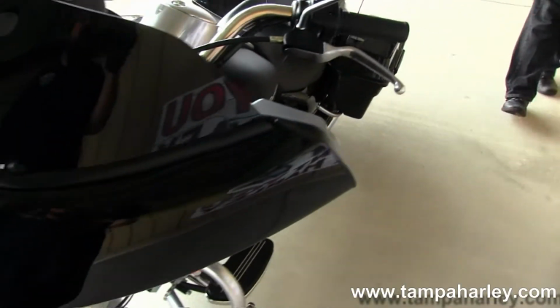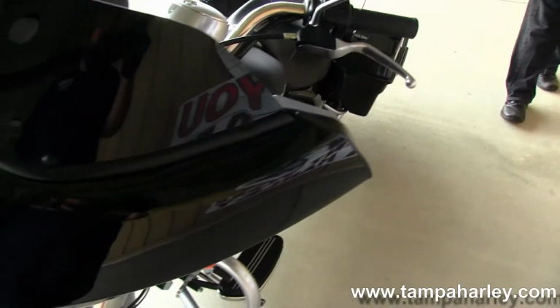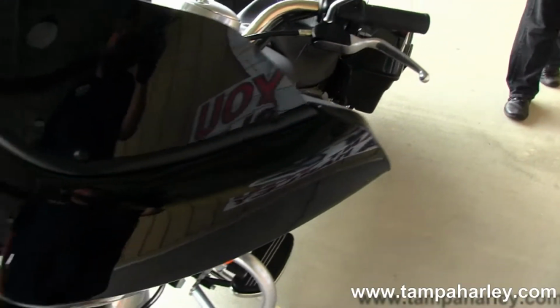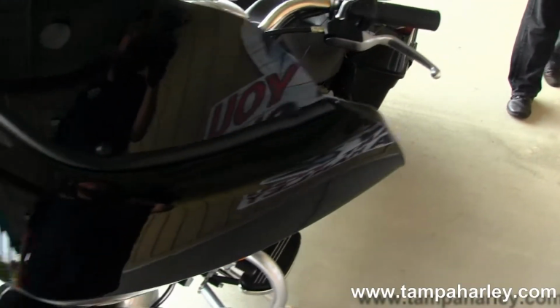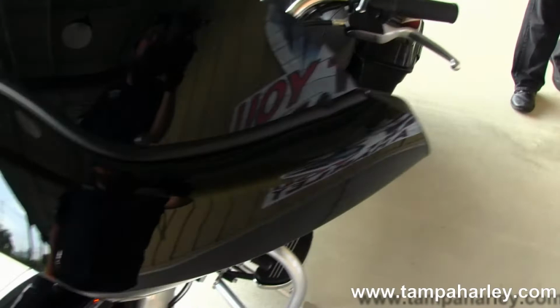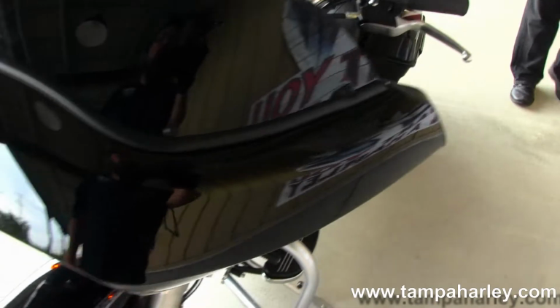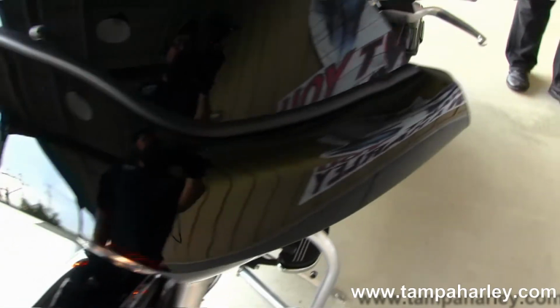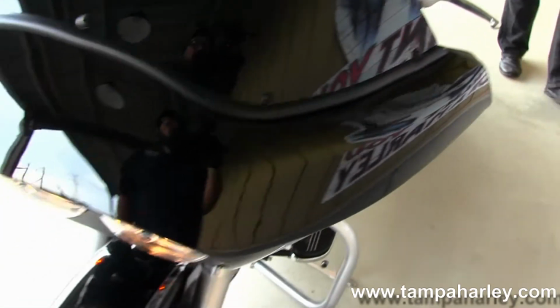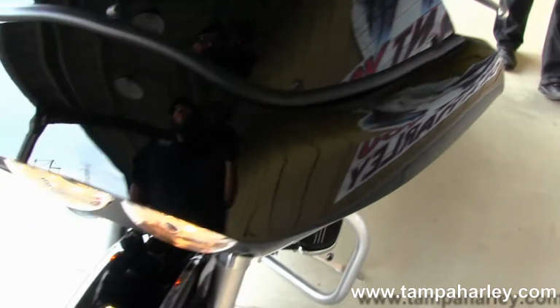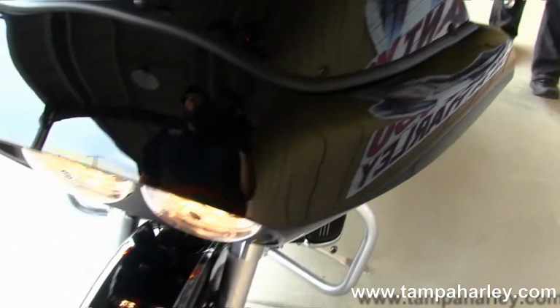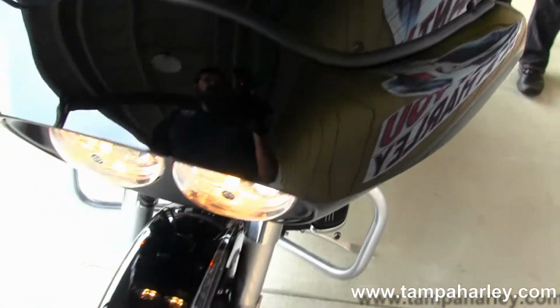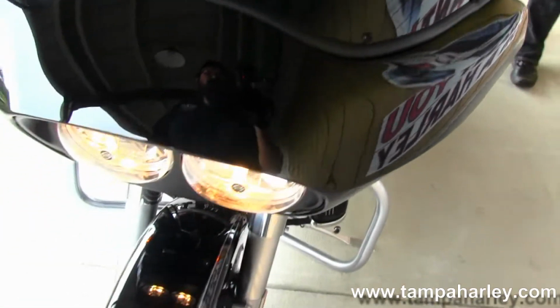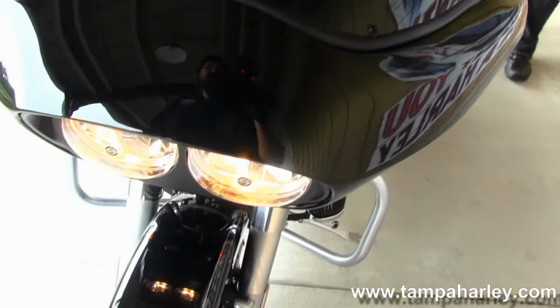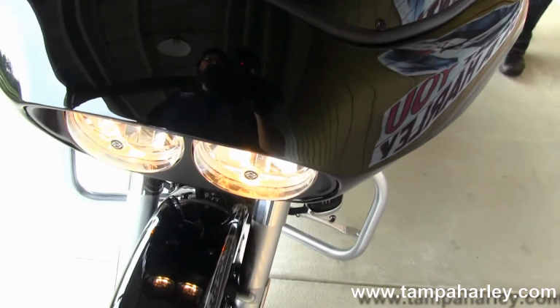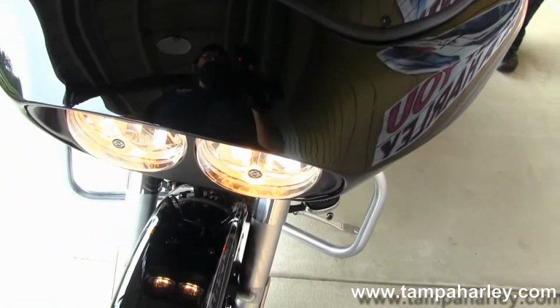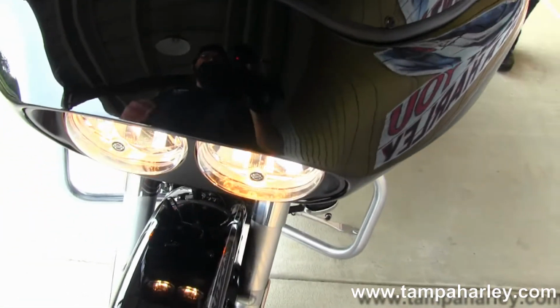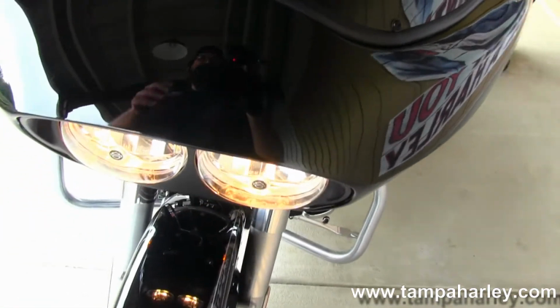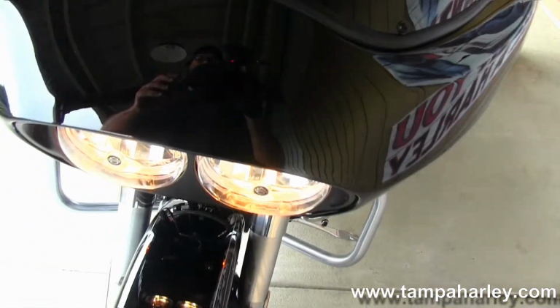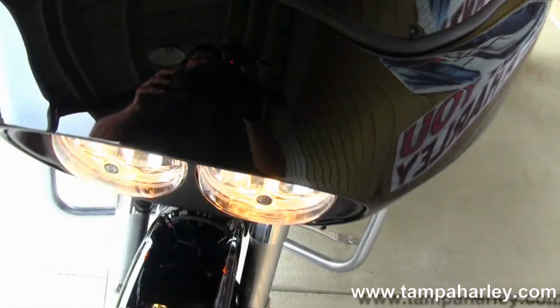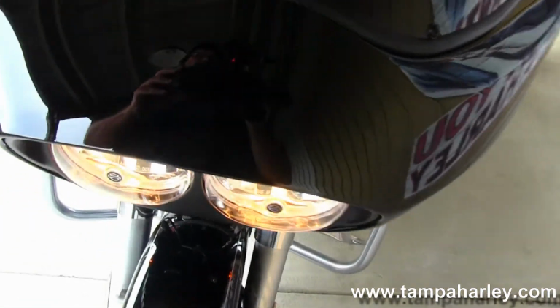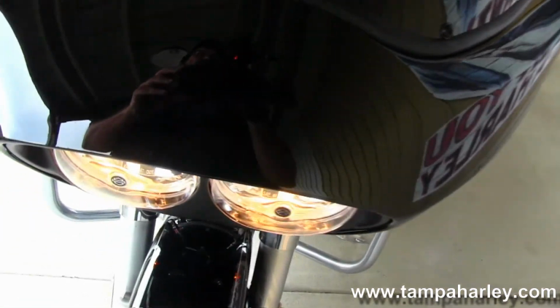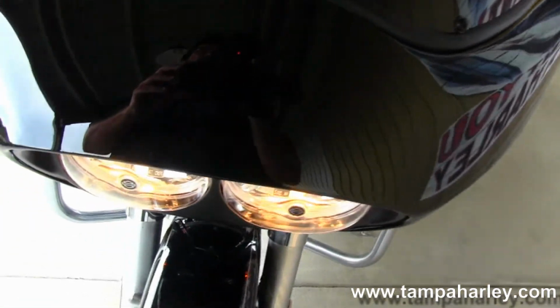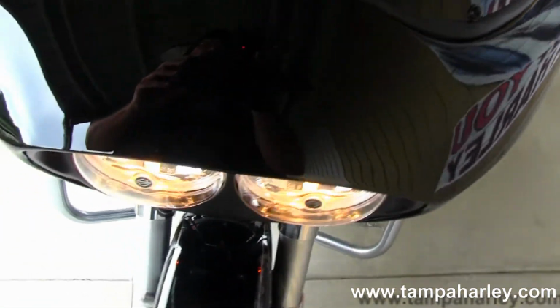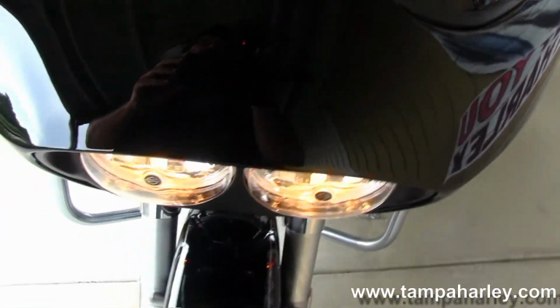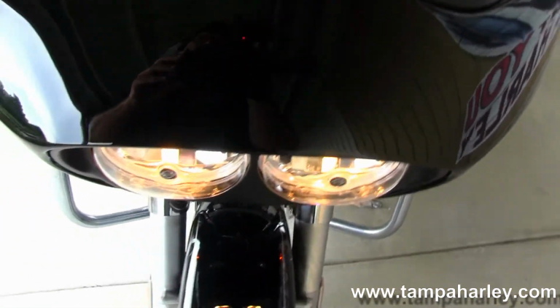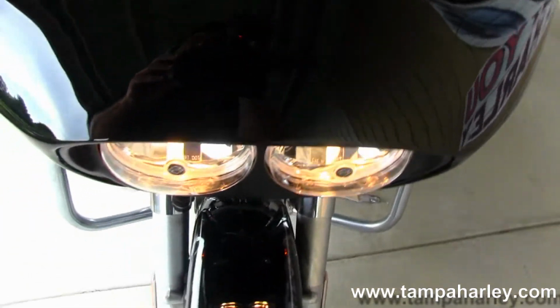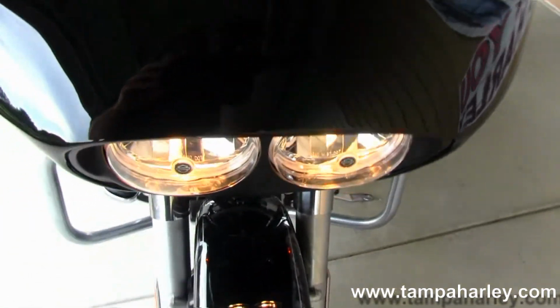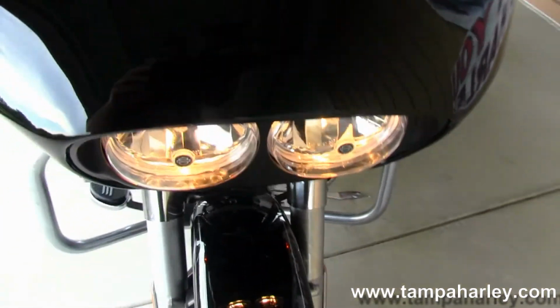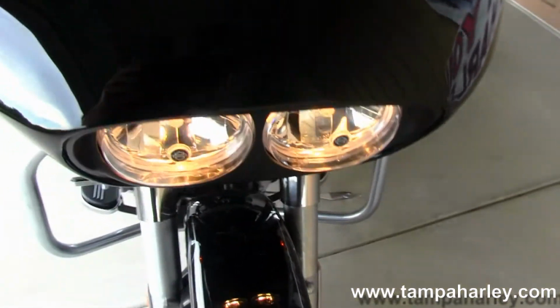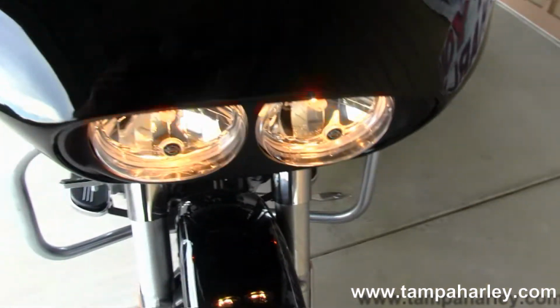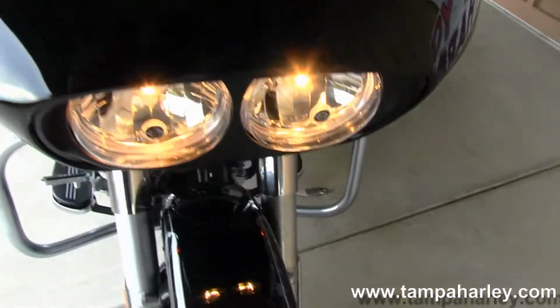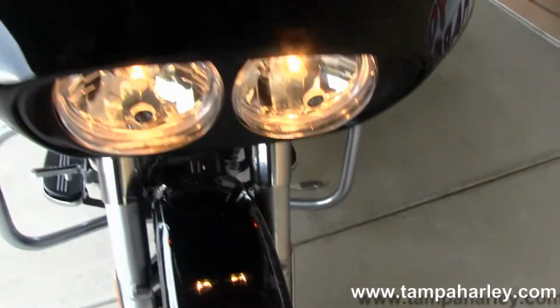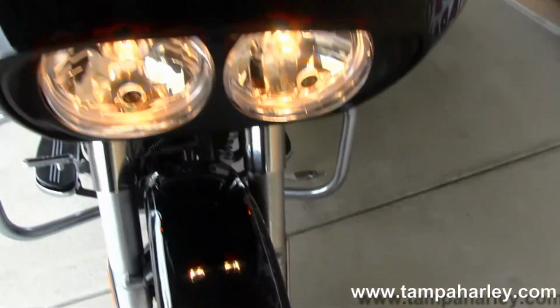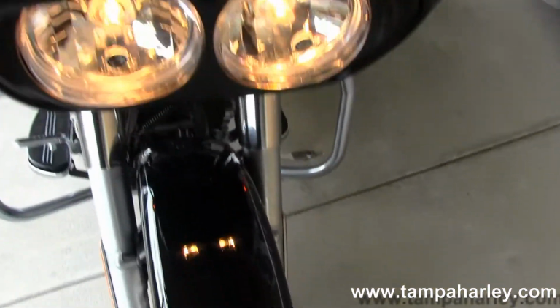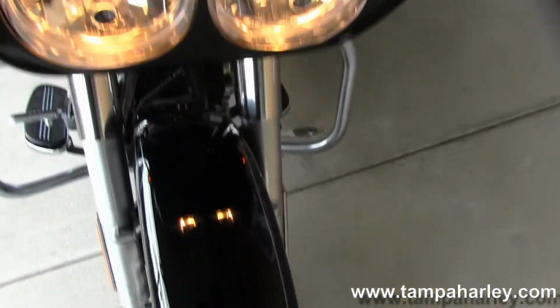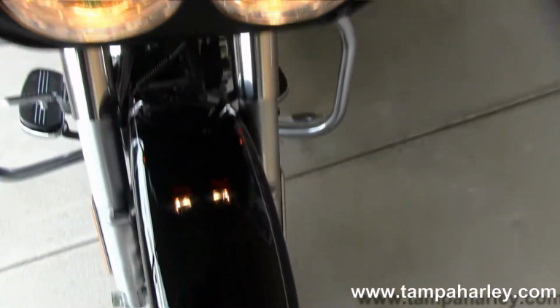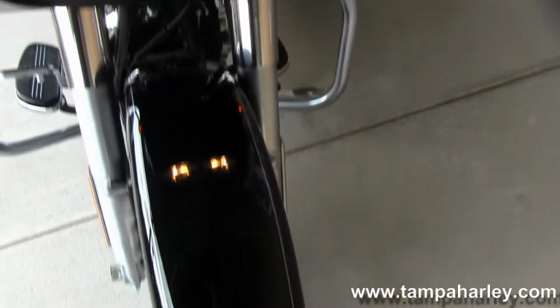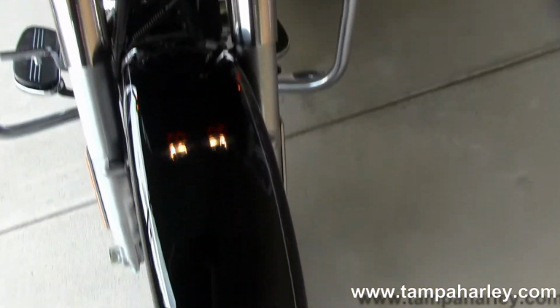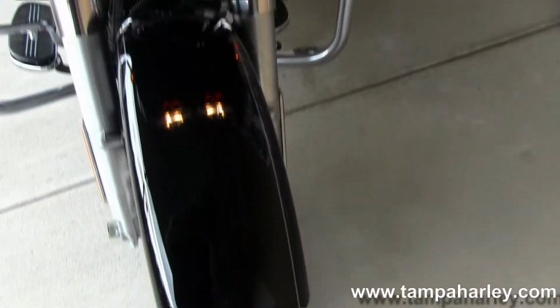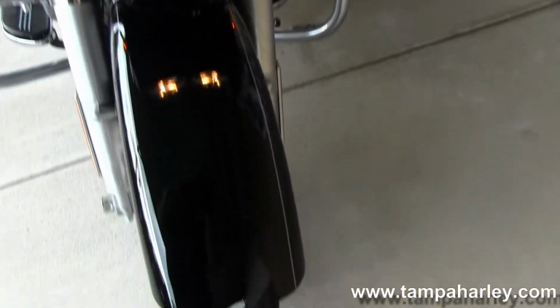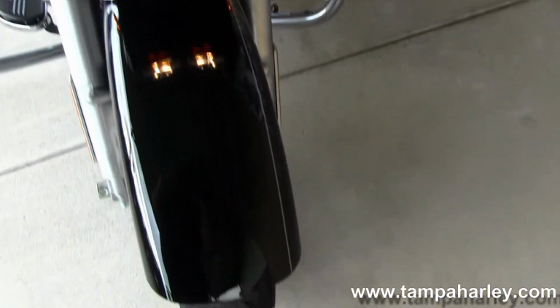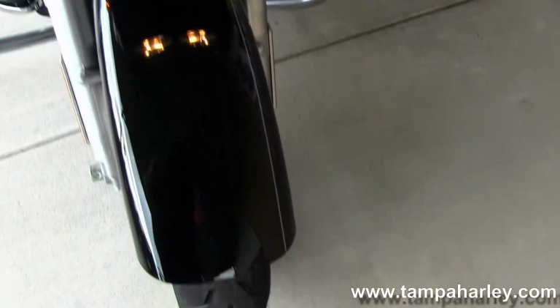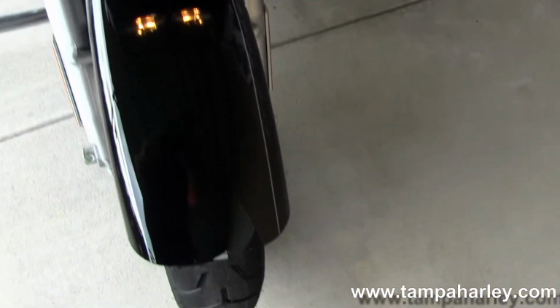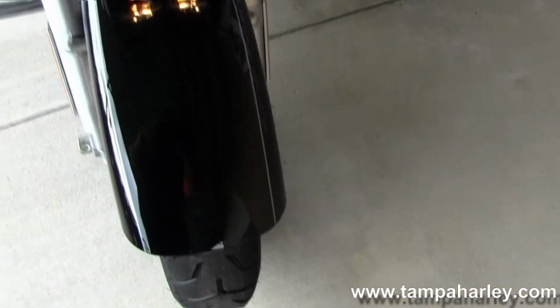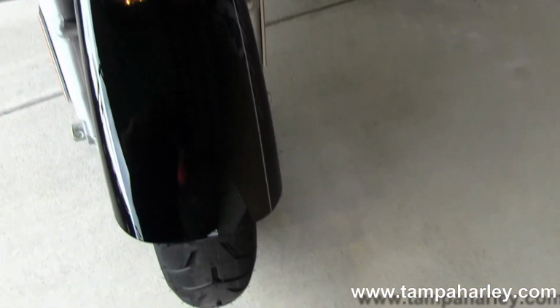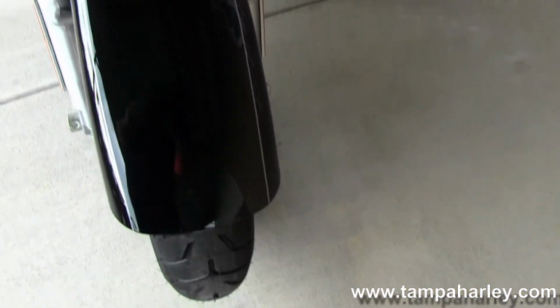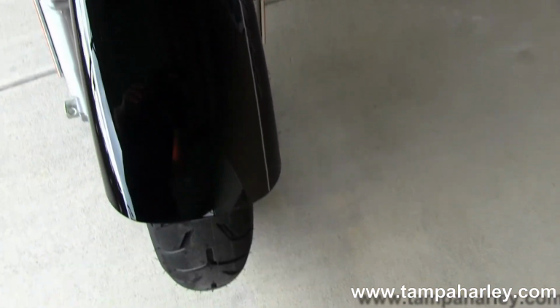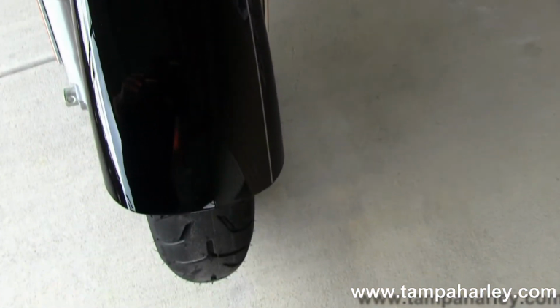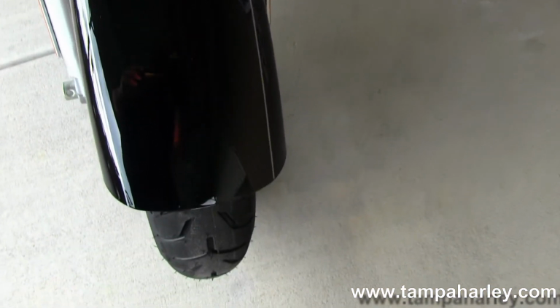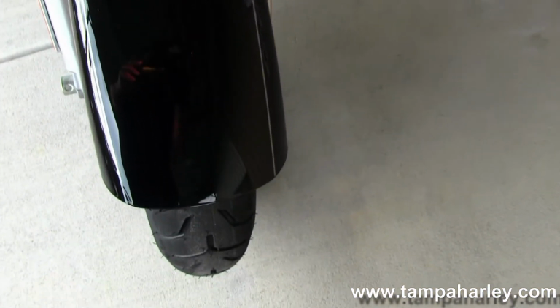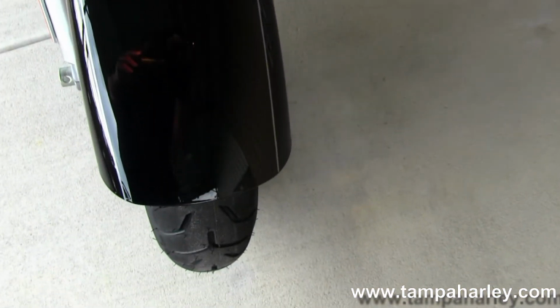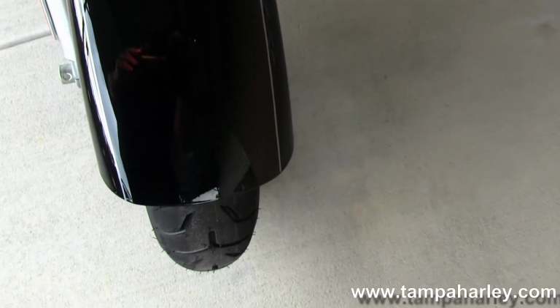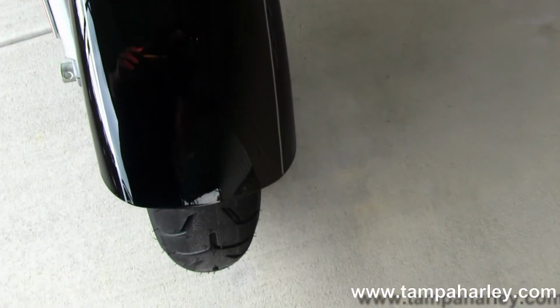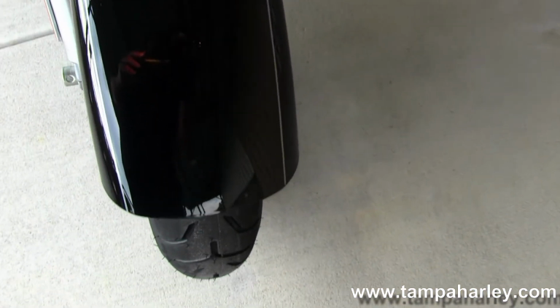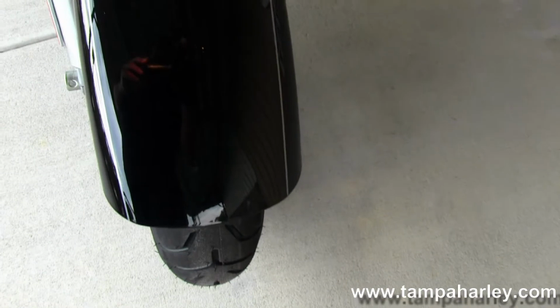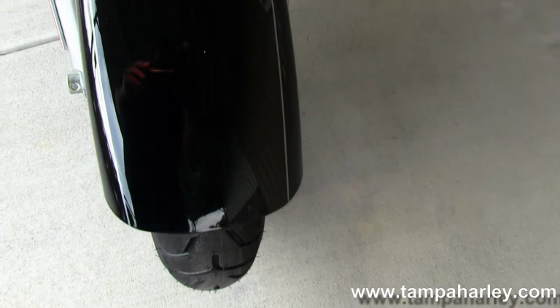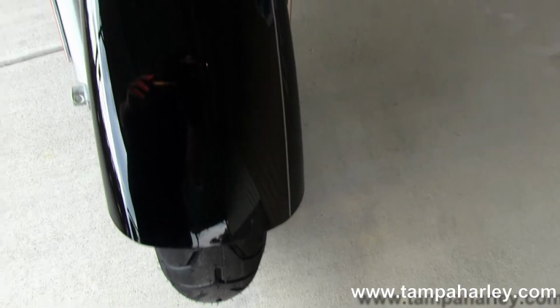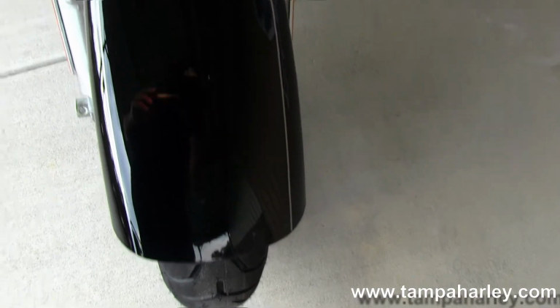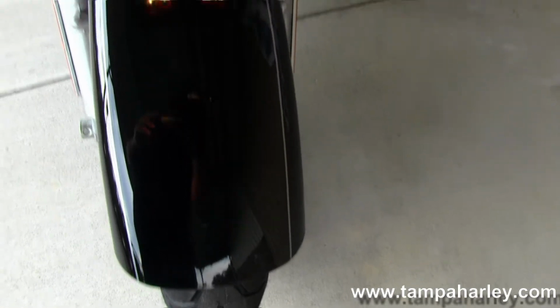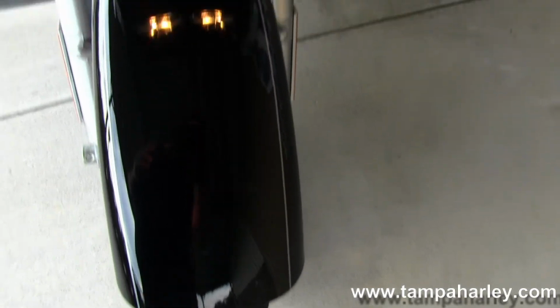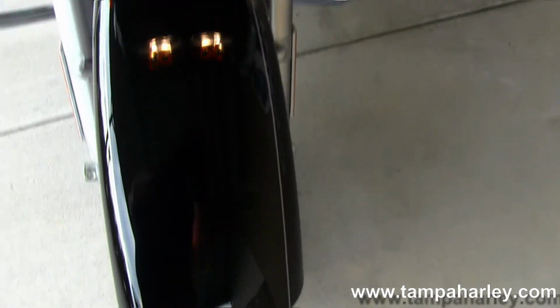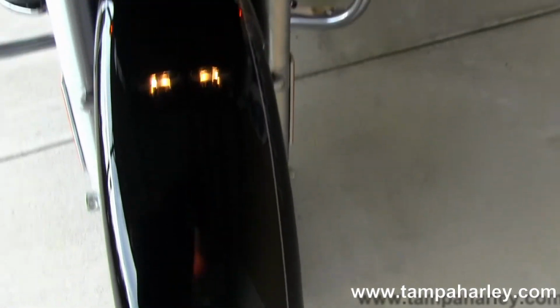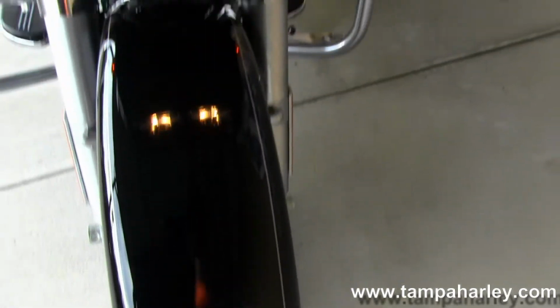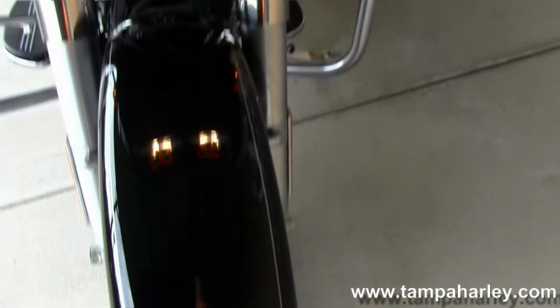This bike is in the gorgeous vivid black color, has factory cruise control, ABS, and security.